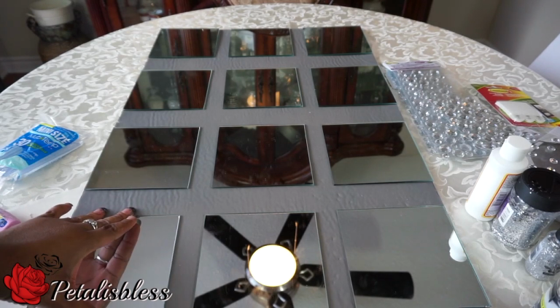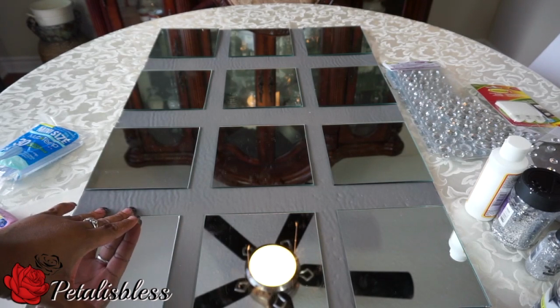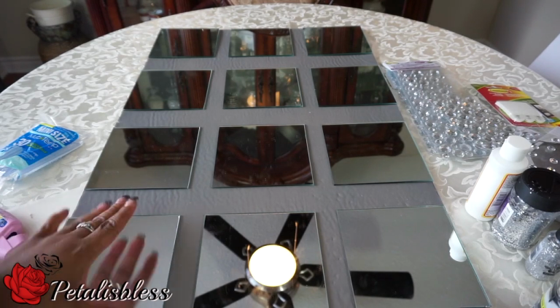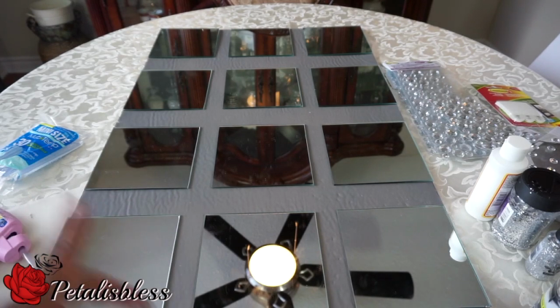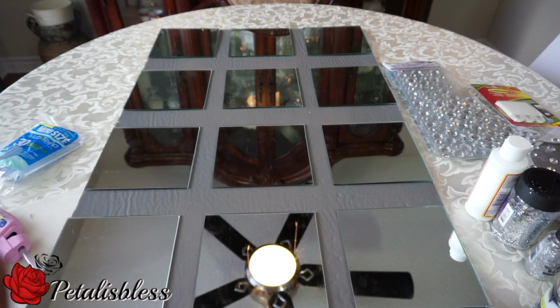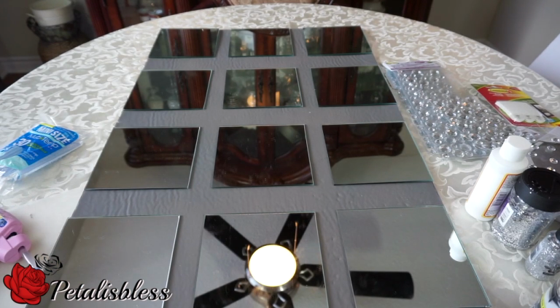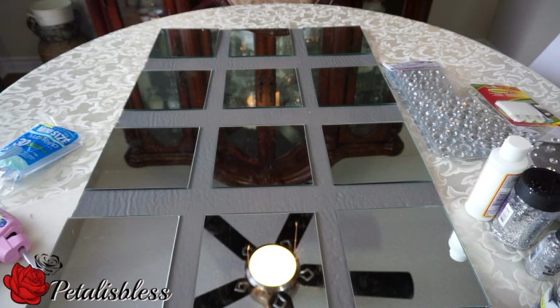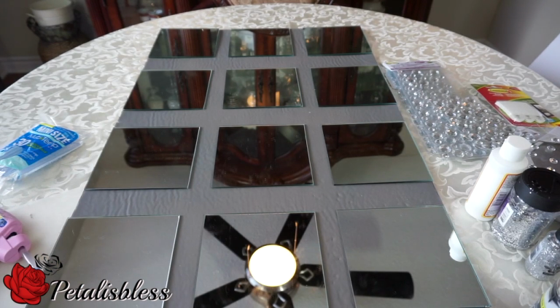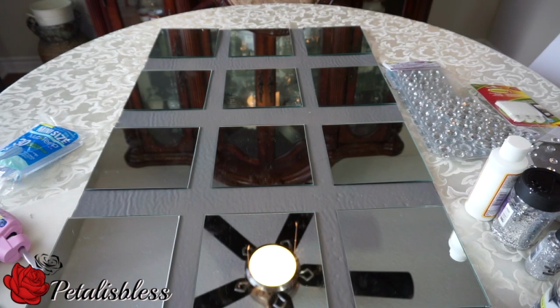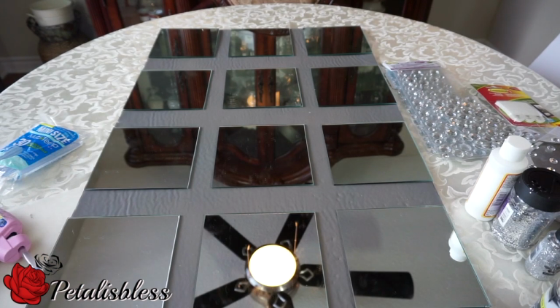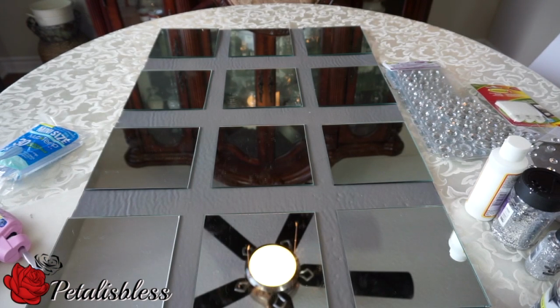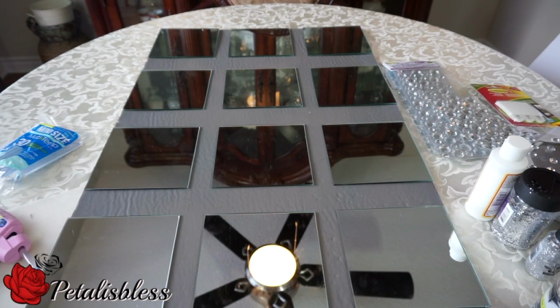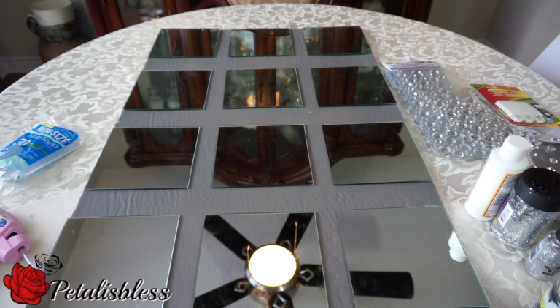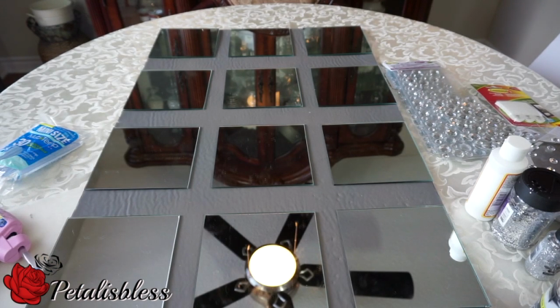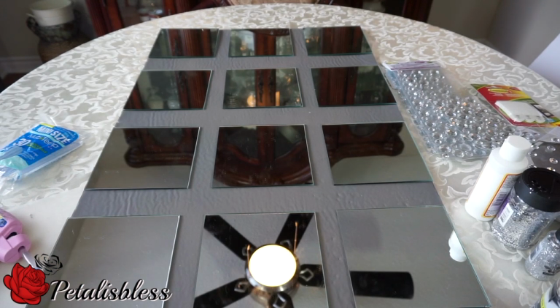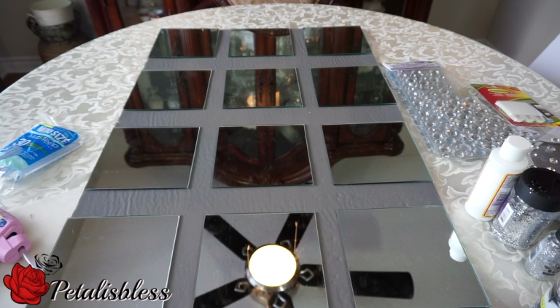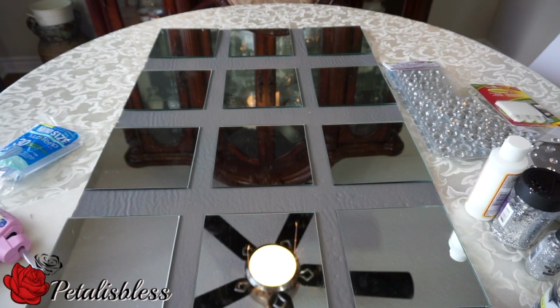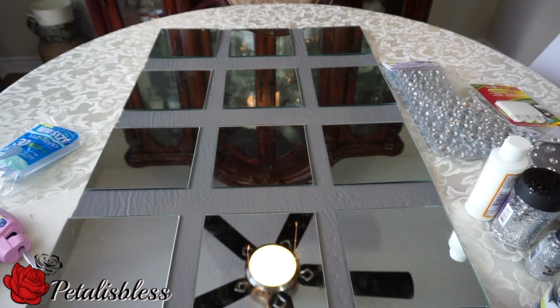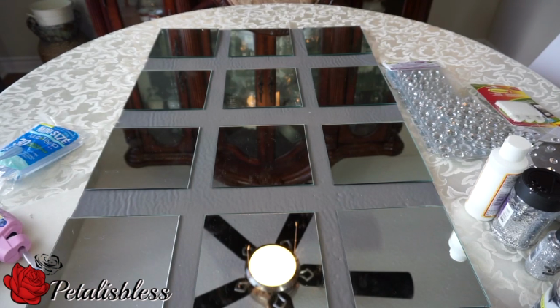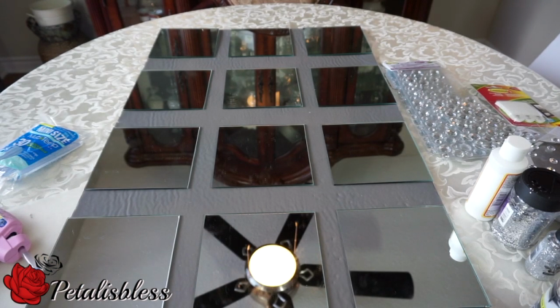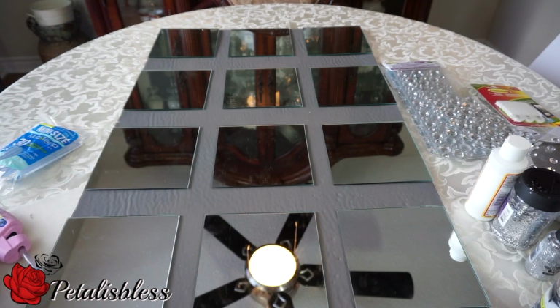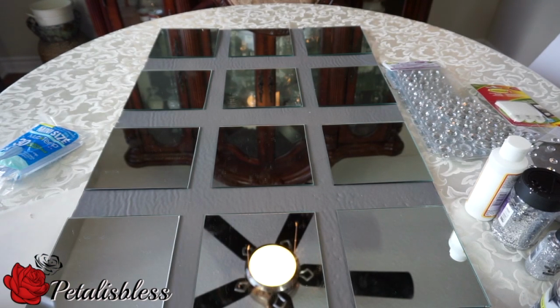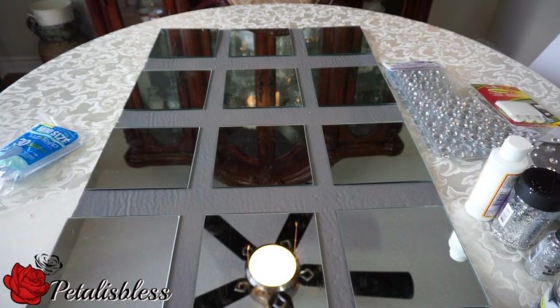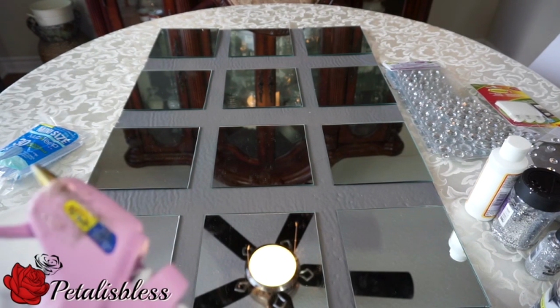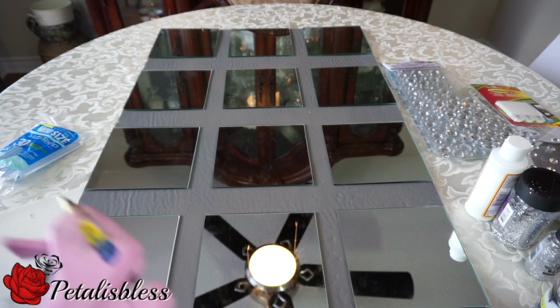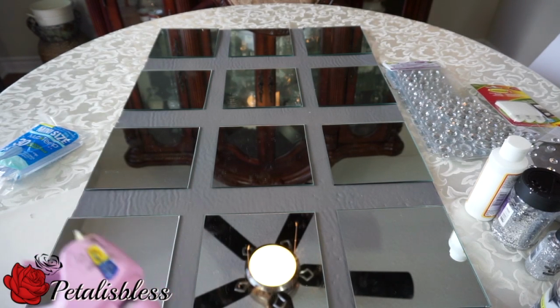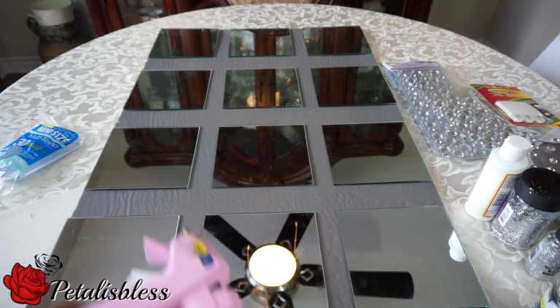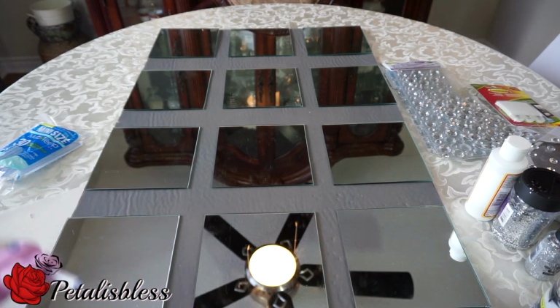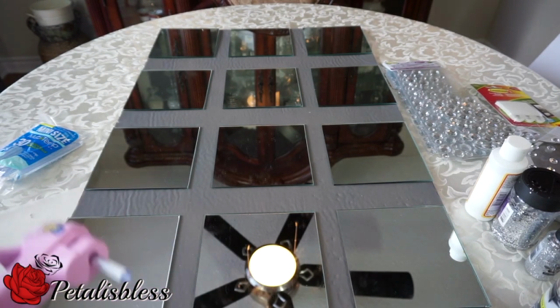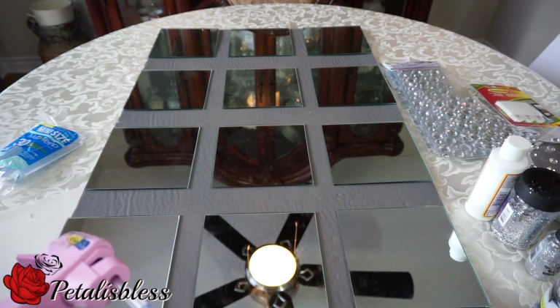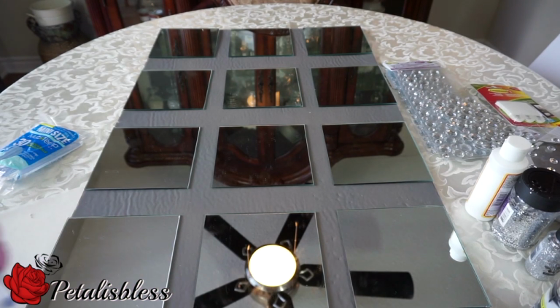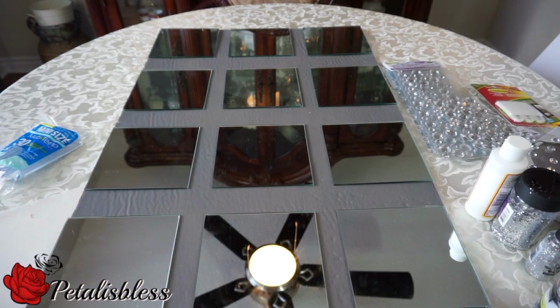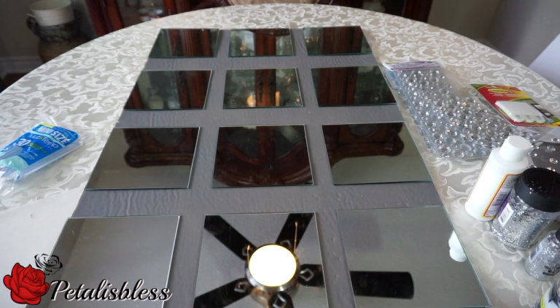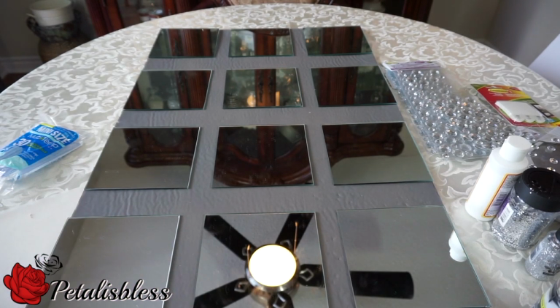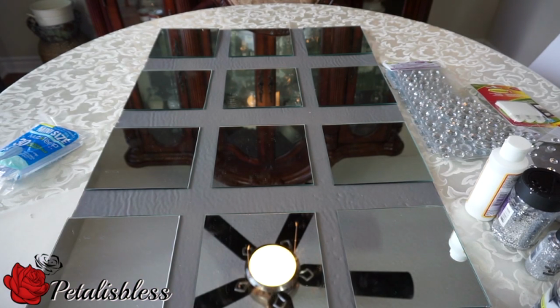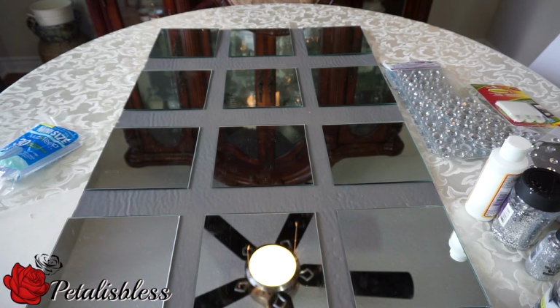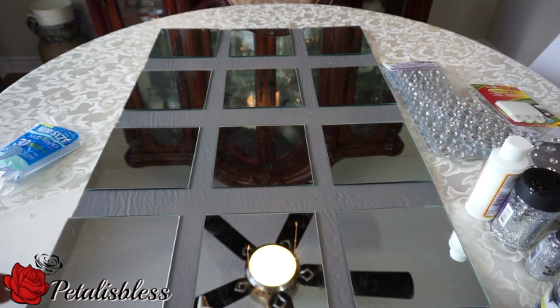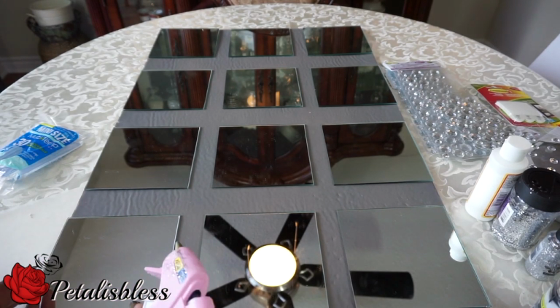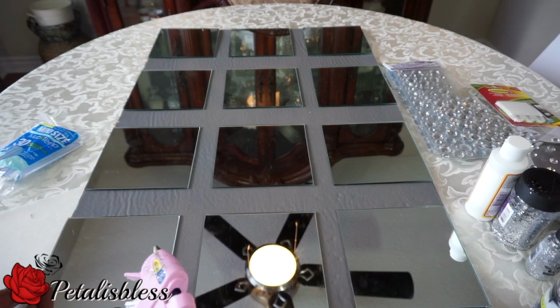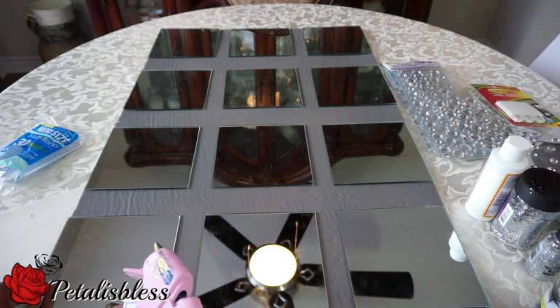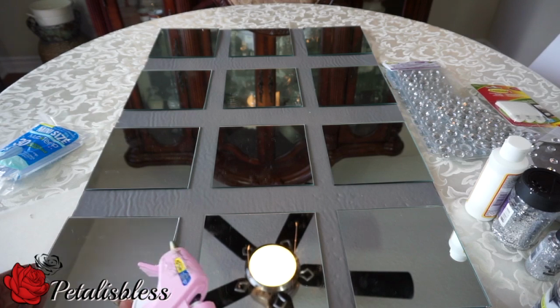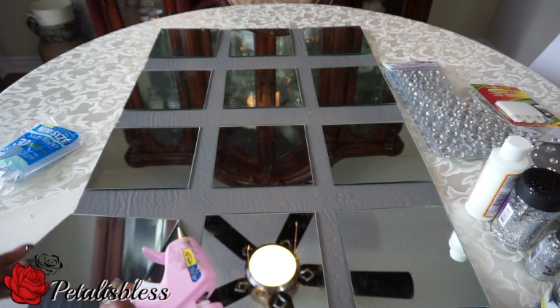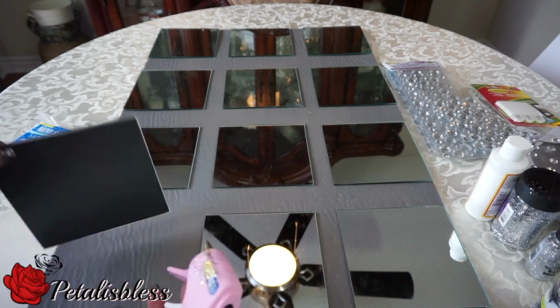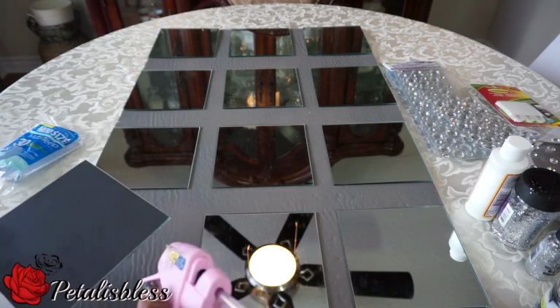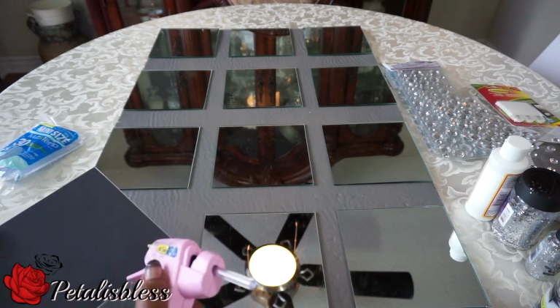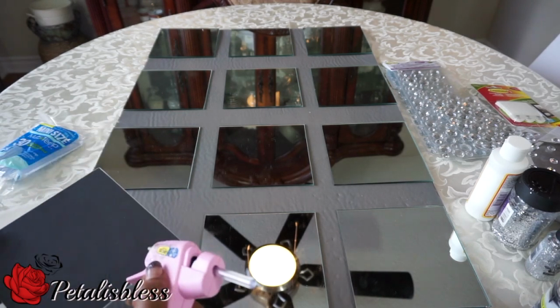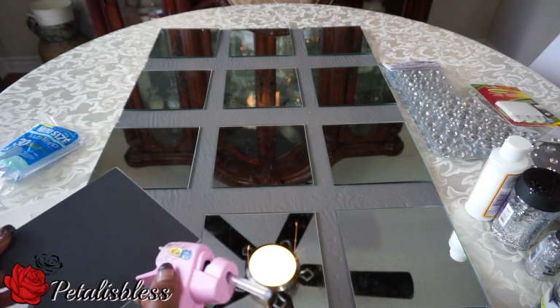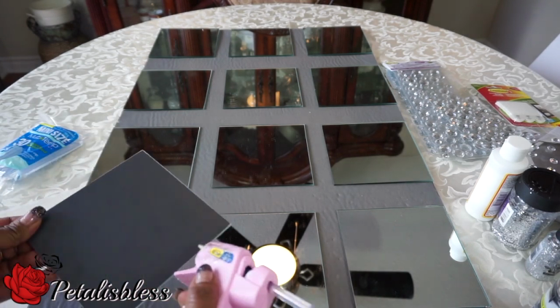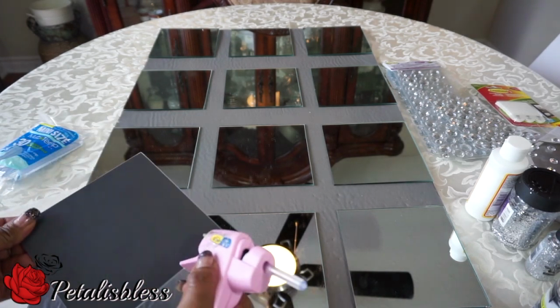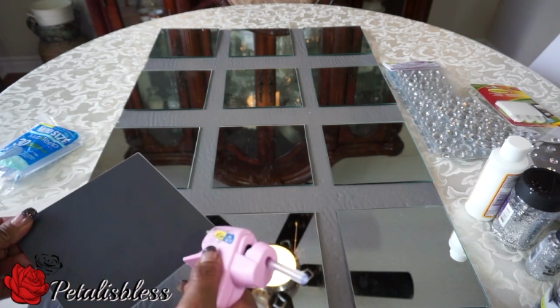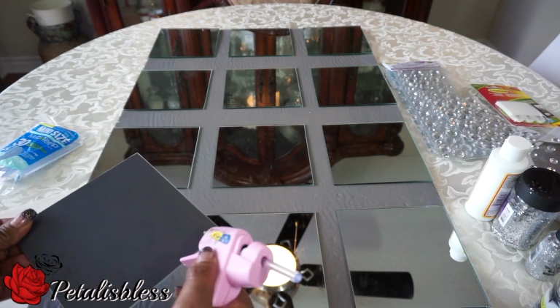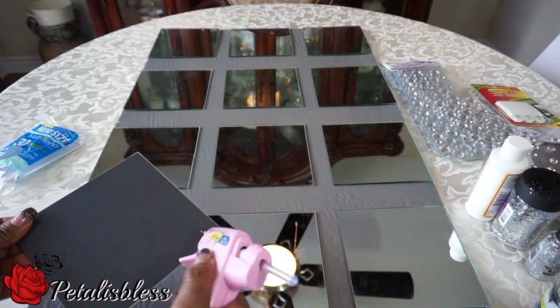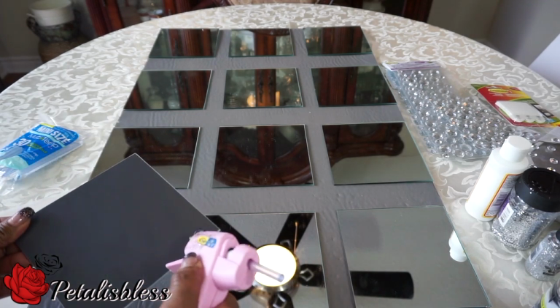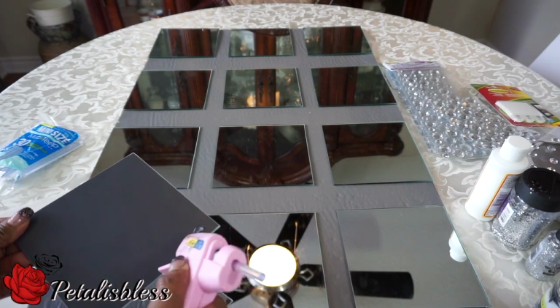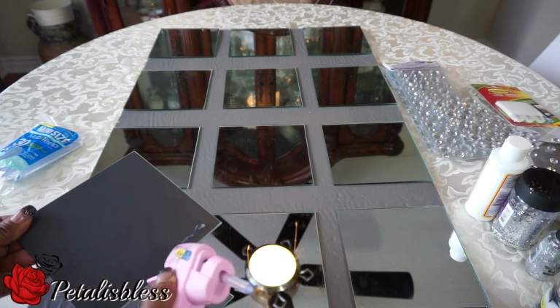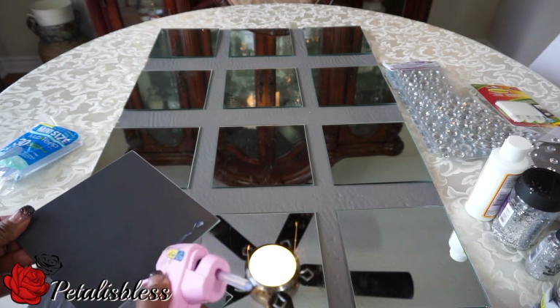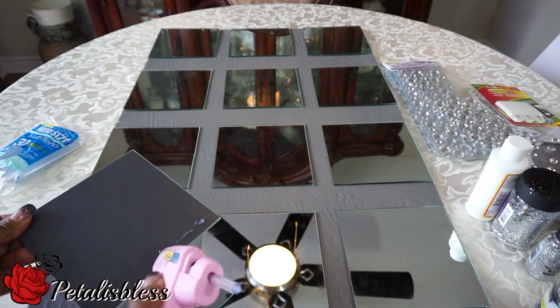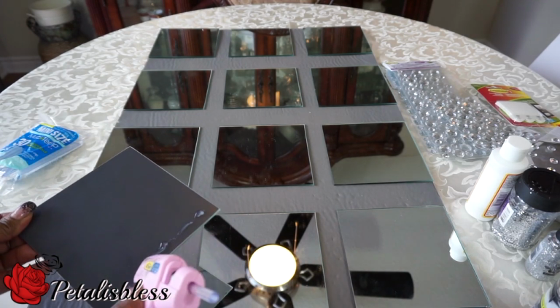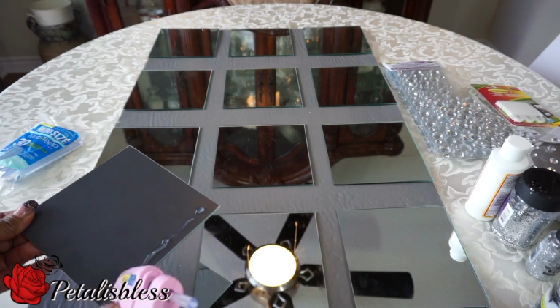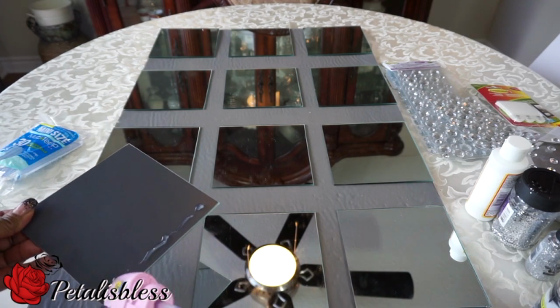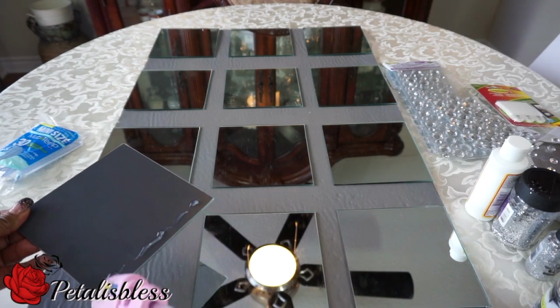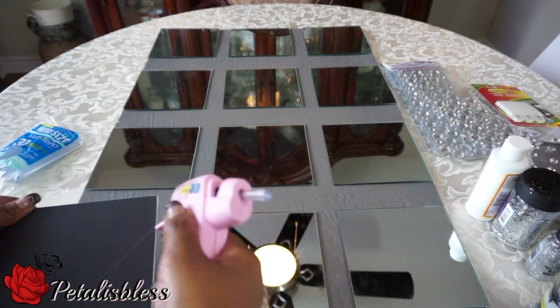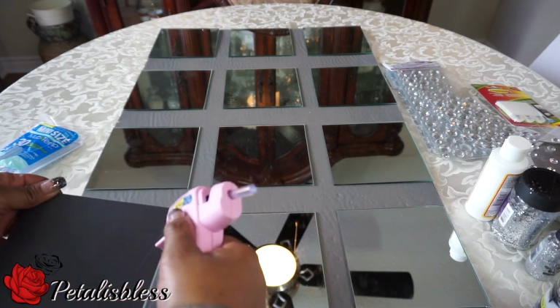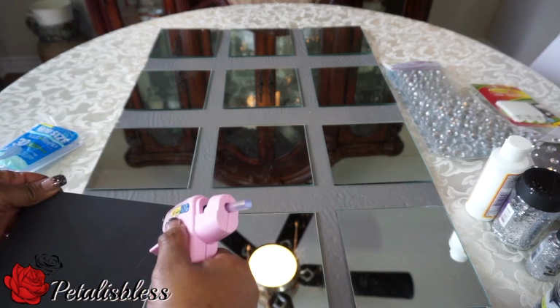My glue gun — alright everyone, let's get started. I laid down the mirrors; this is the pattern I'll be using. I used 12 mirrors, so now I'm gonna go in and lay them down with the glue gun.